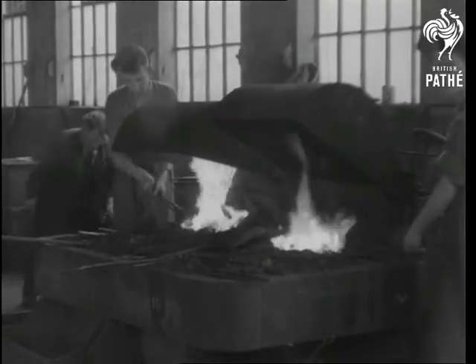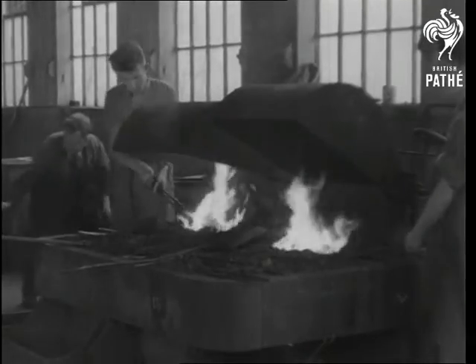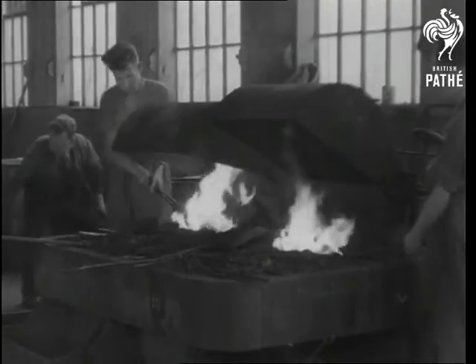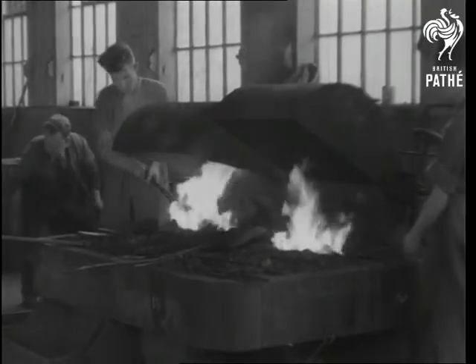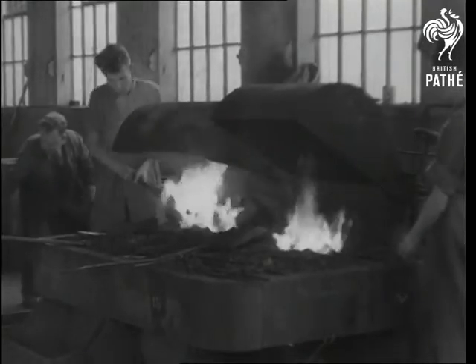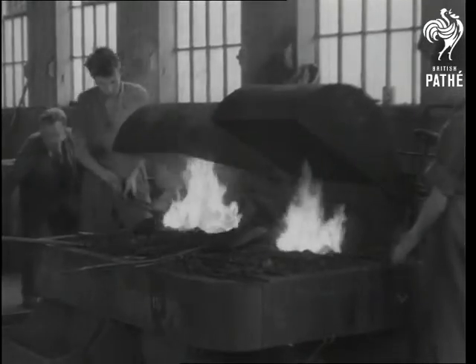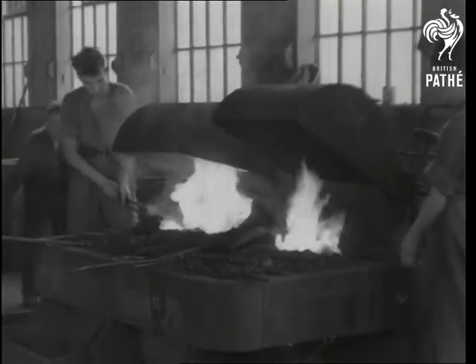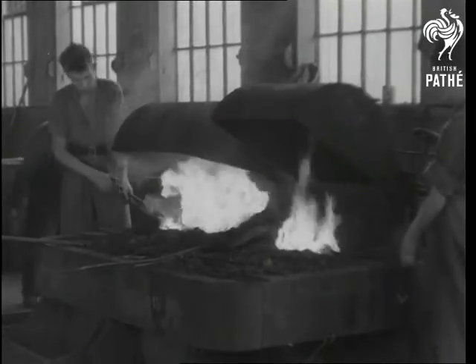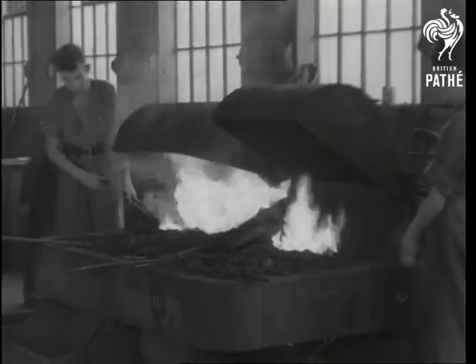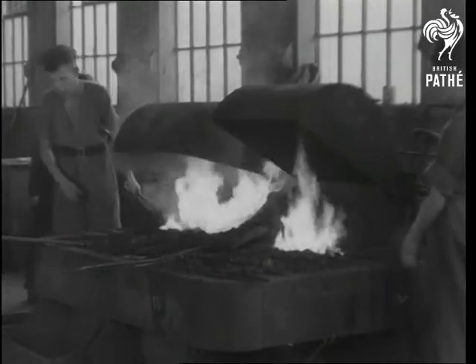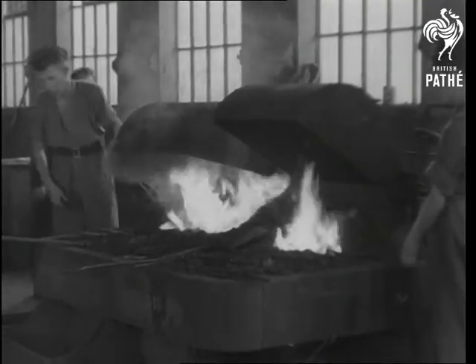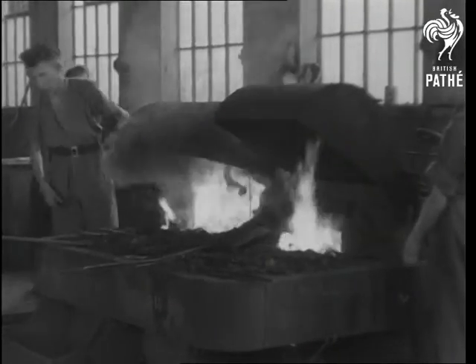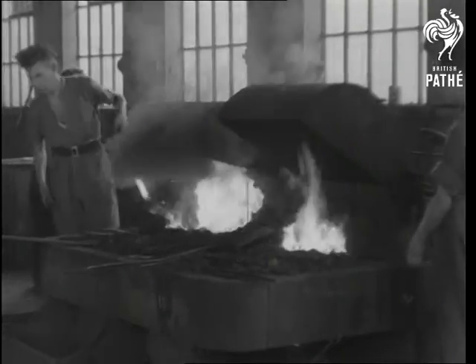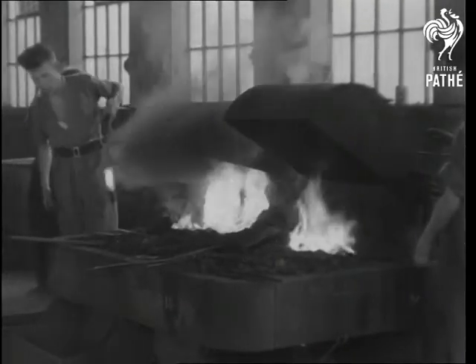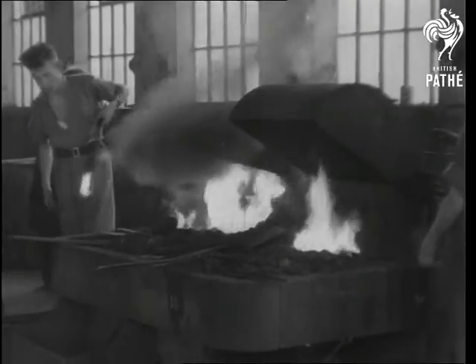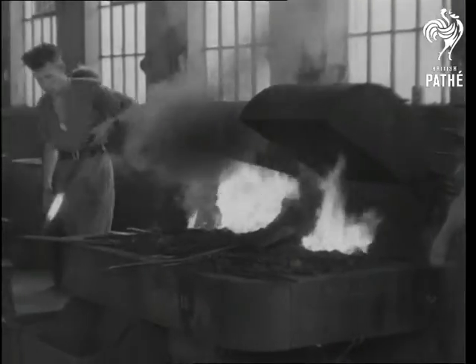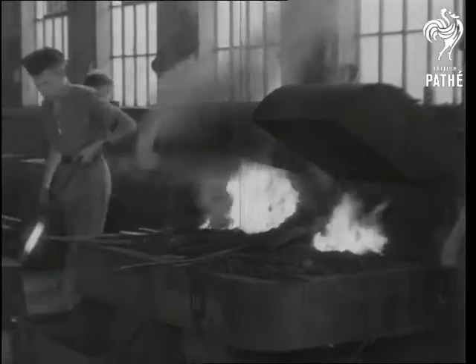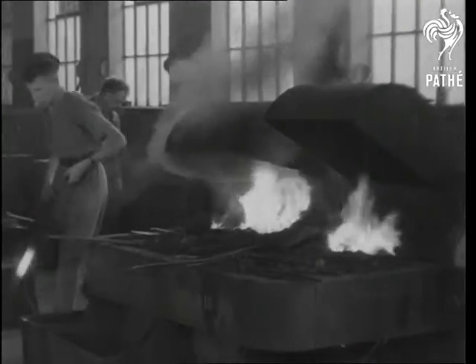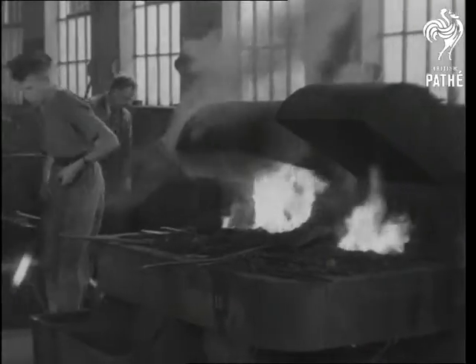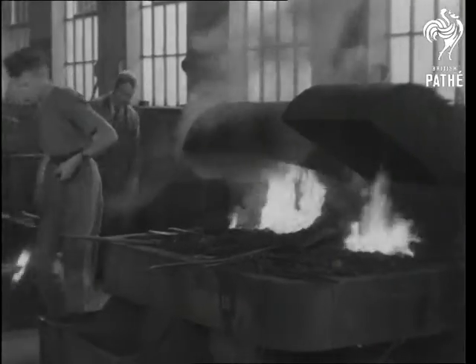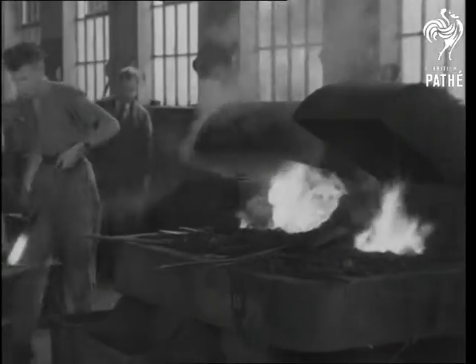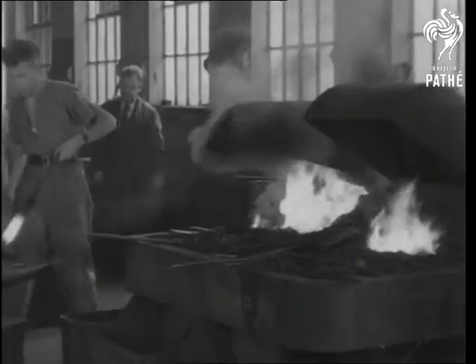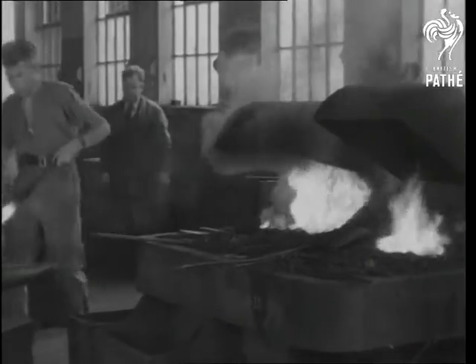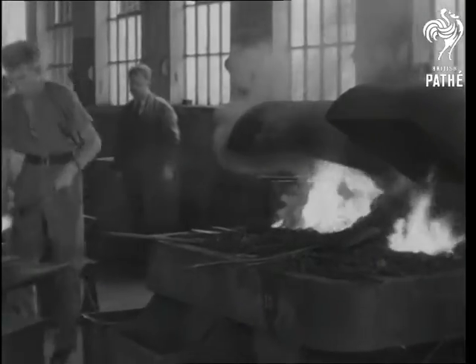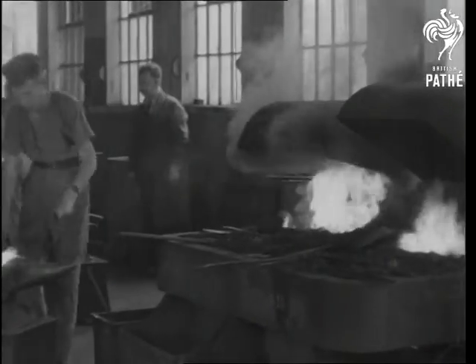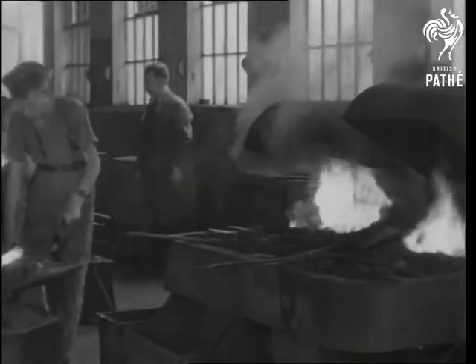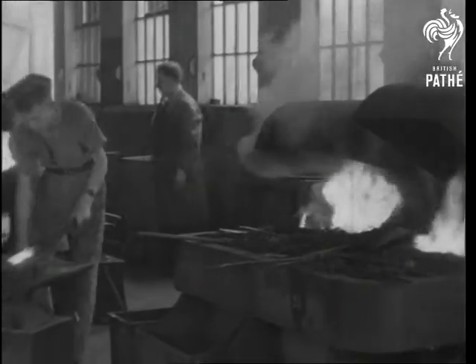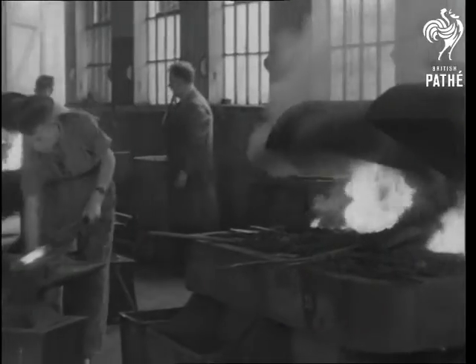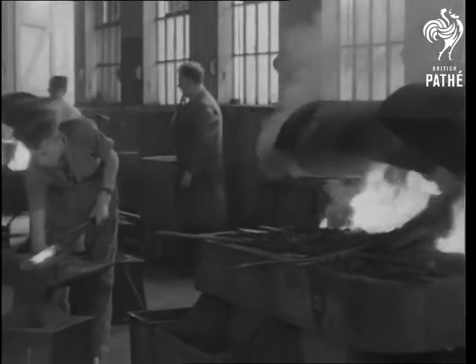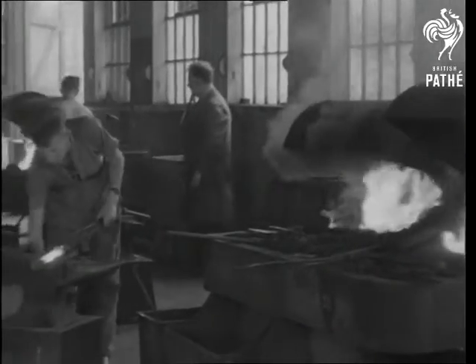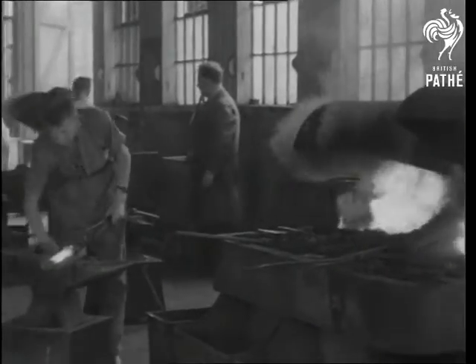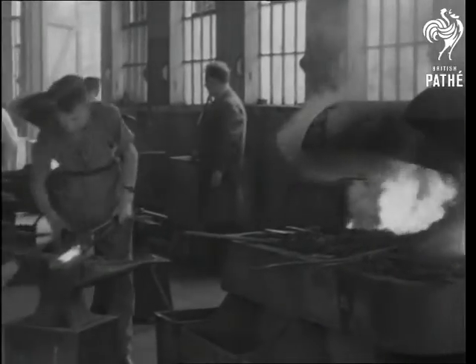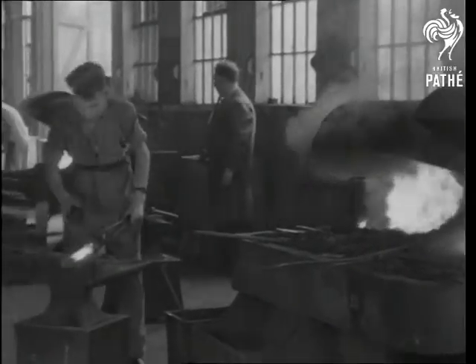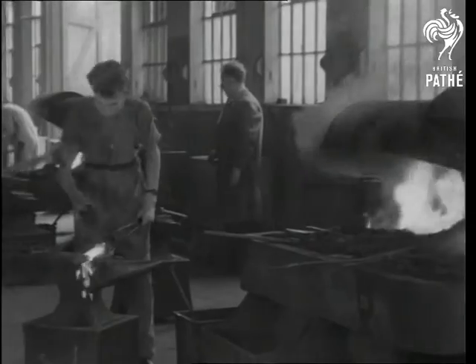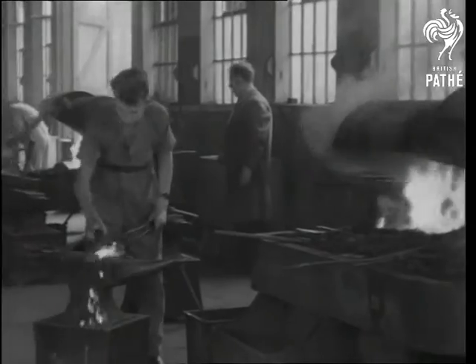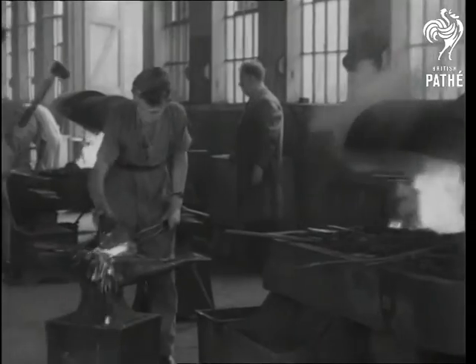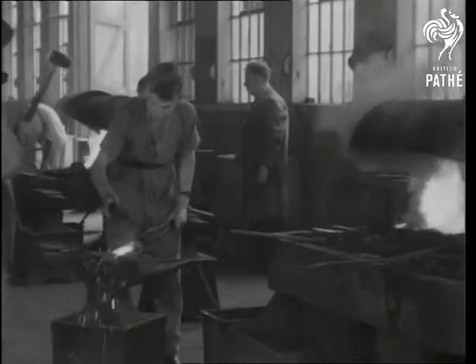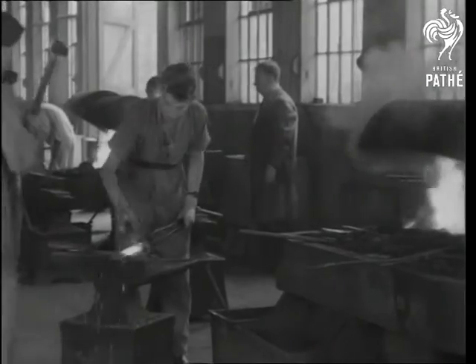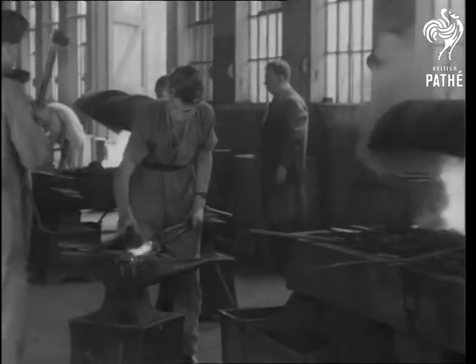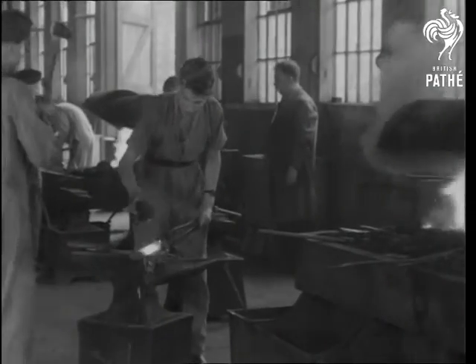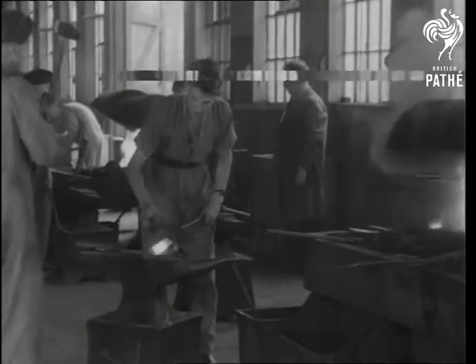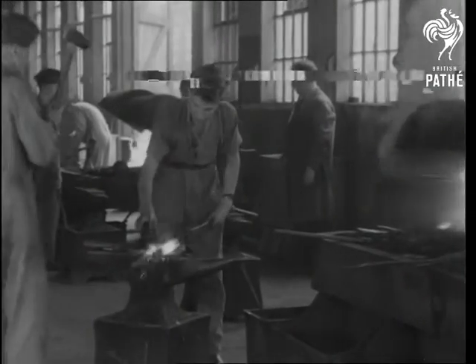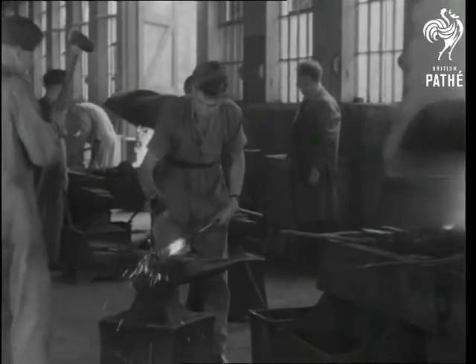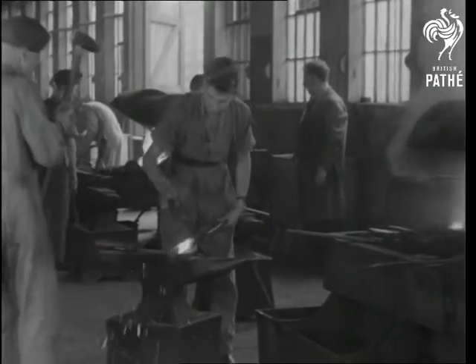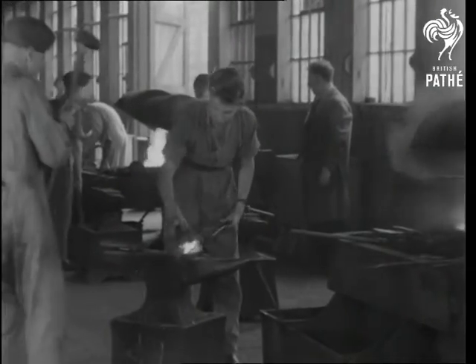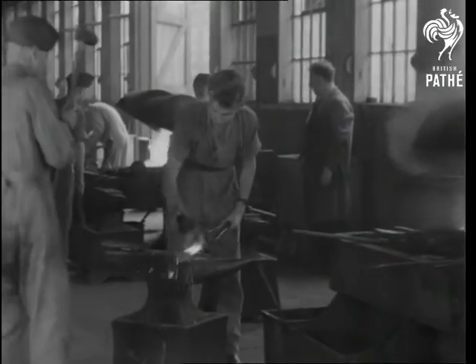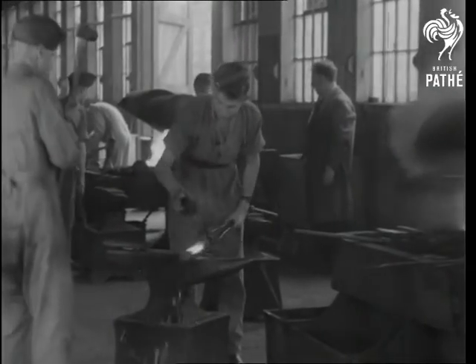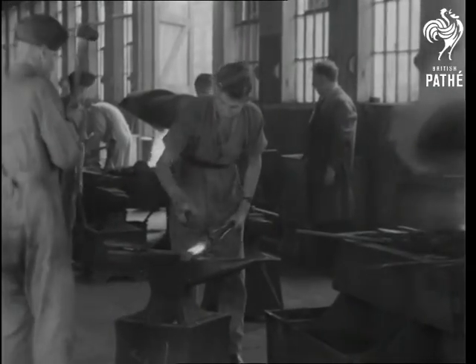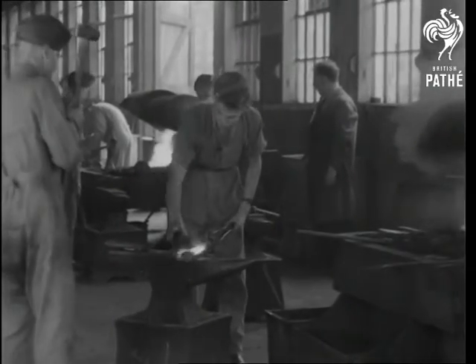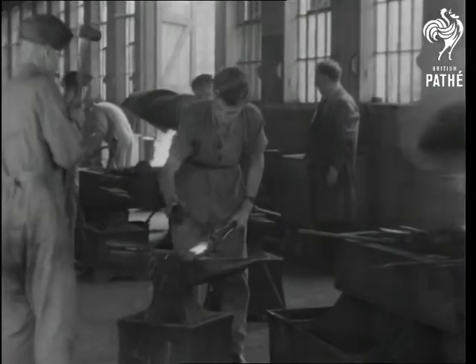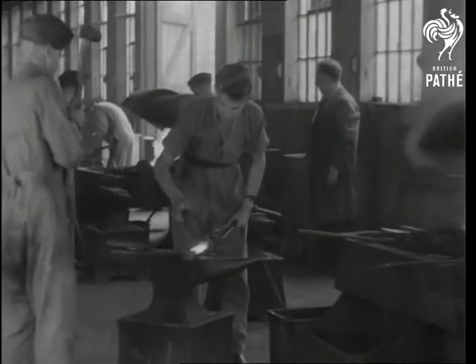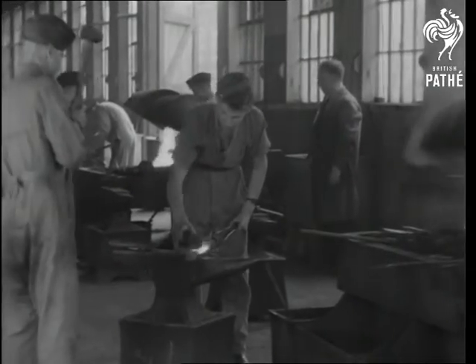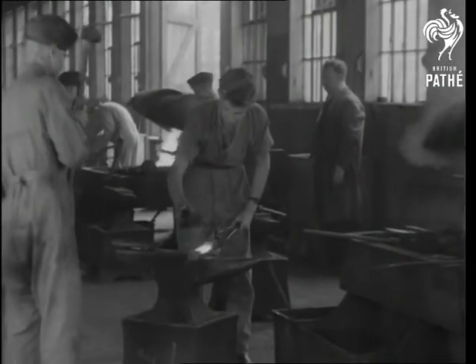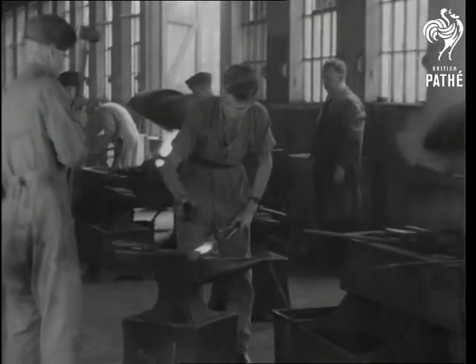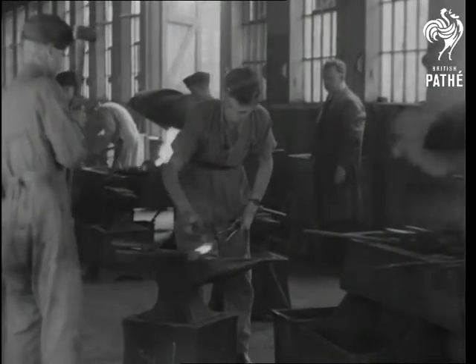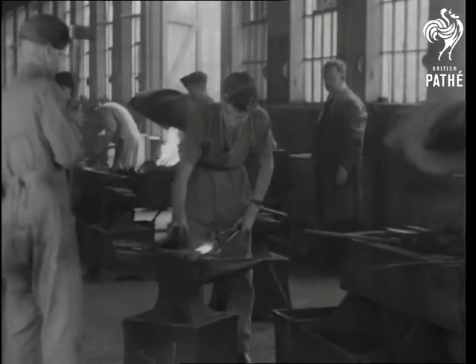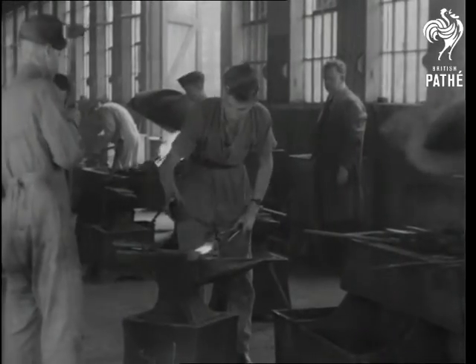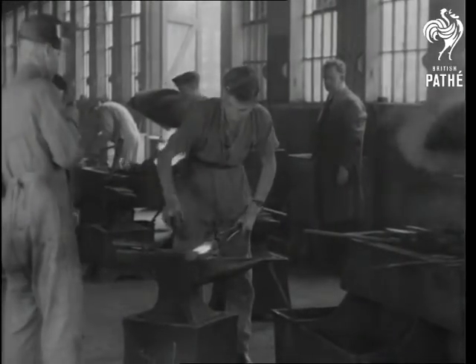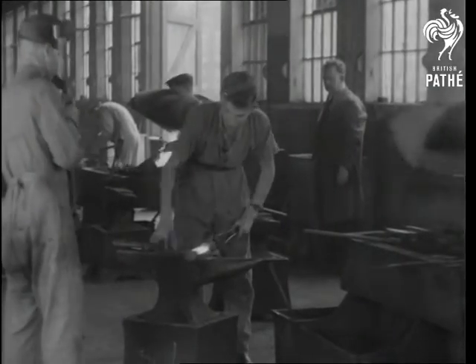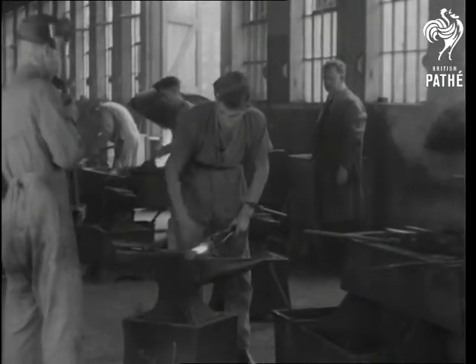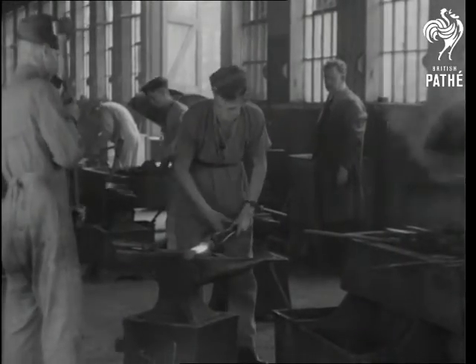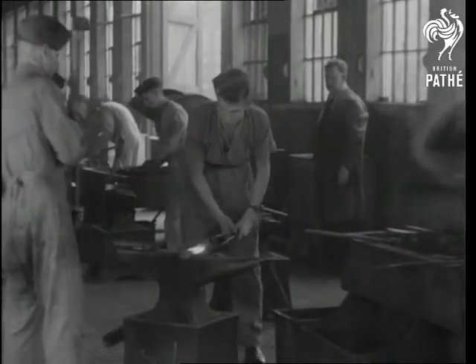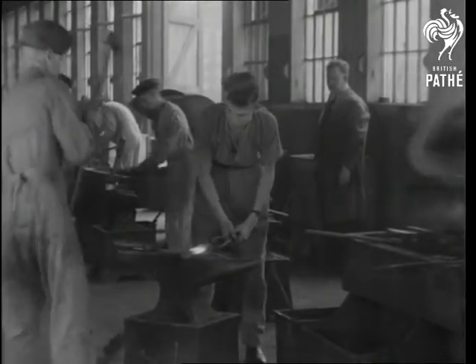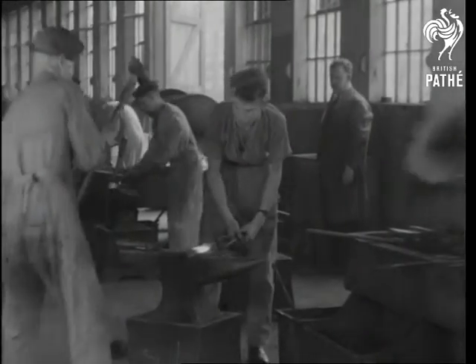In the forge, young armourers-to-be are working on red-hot steel. Nothing like a smith's hammer for toning up the muscles.